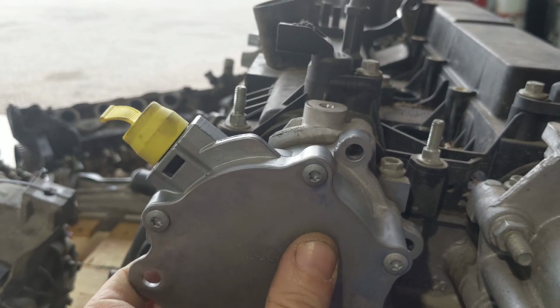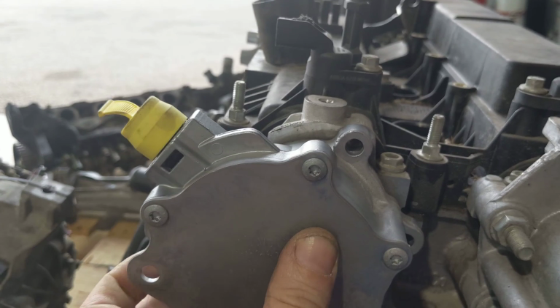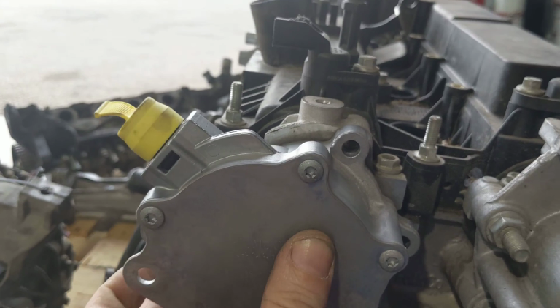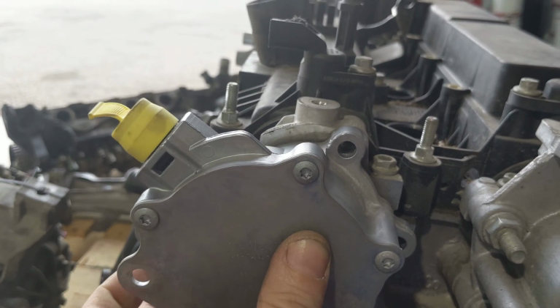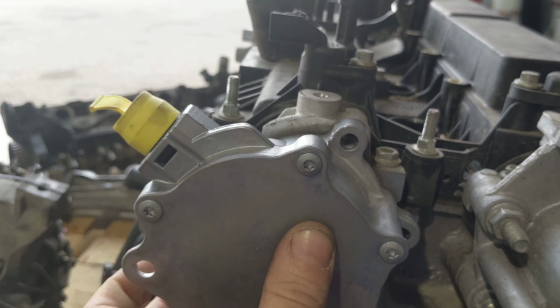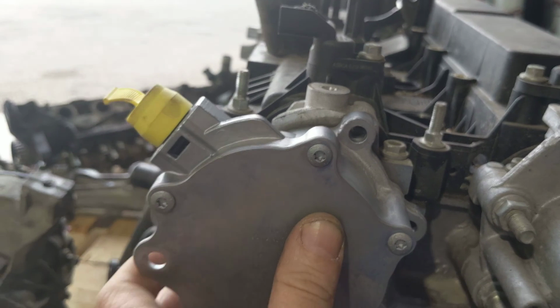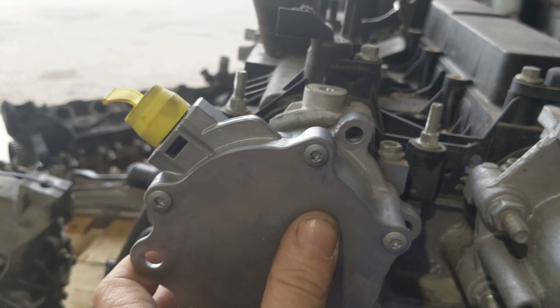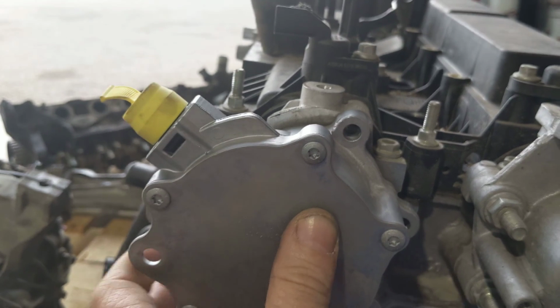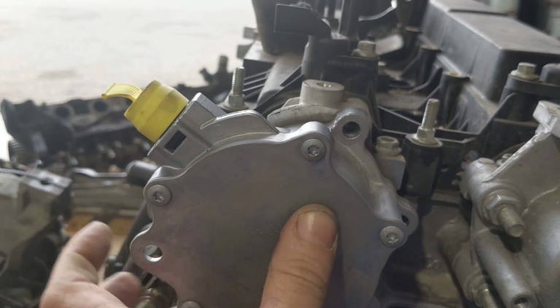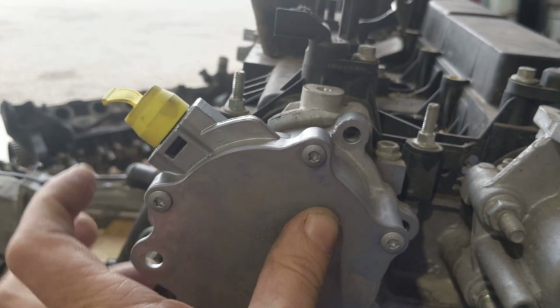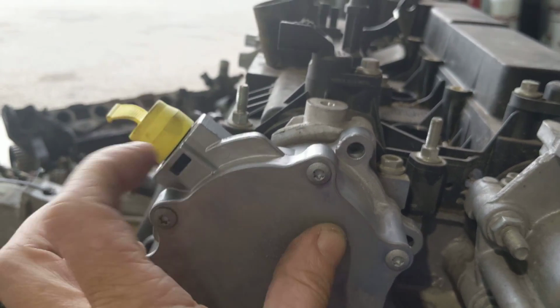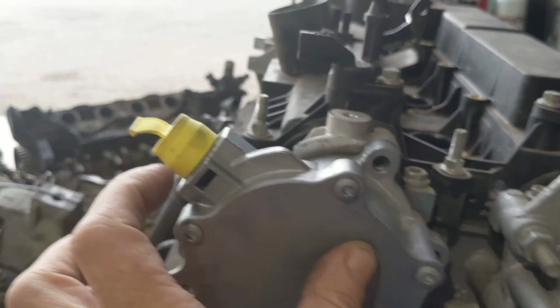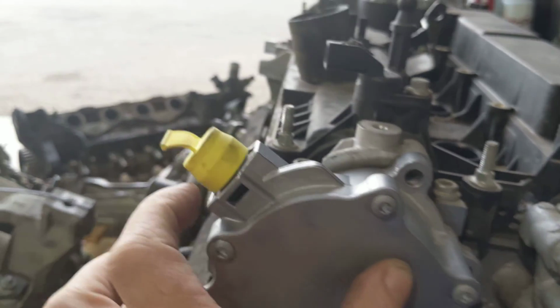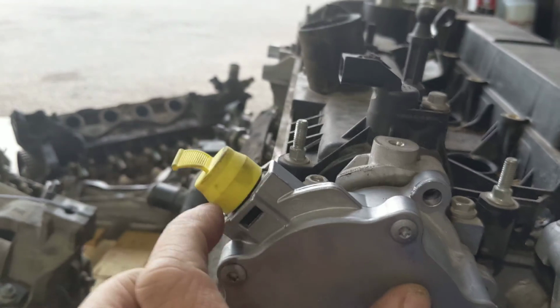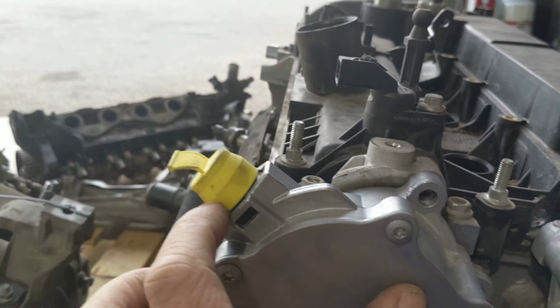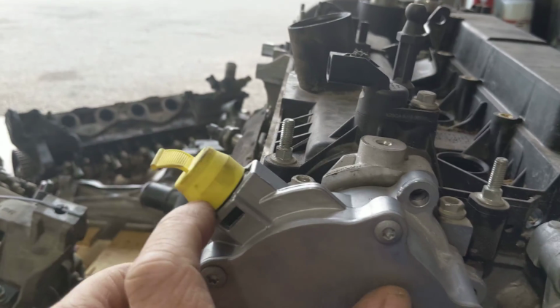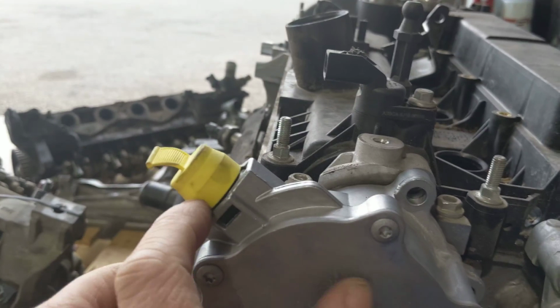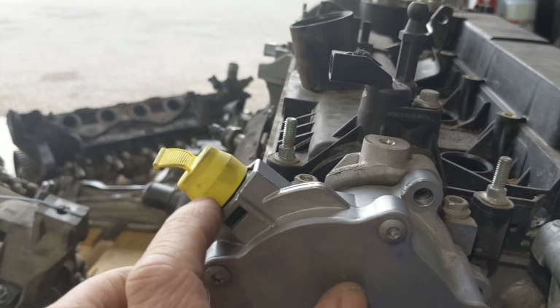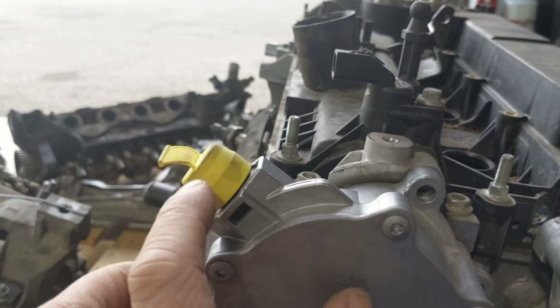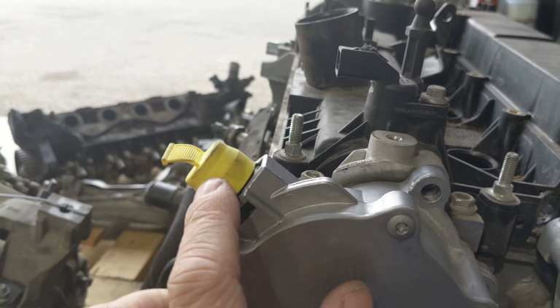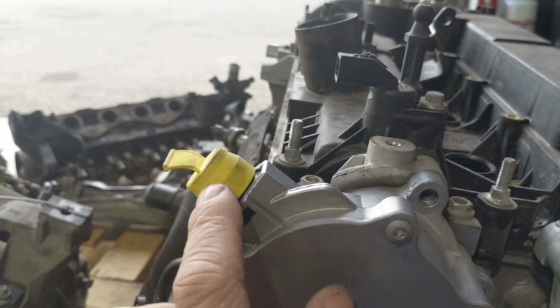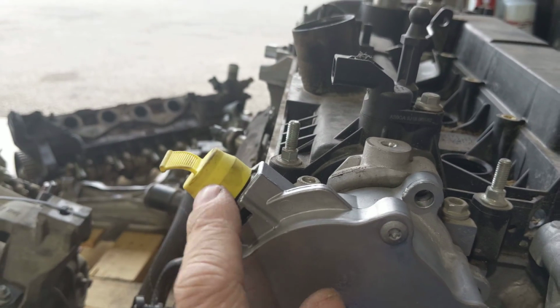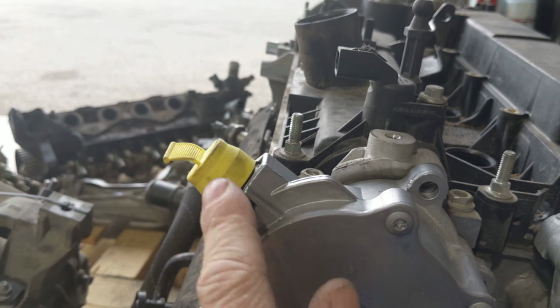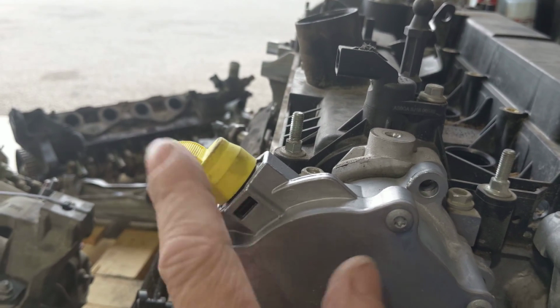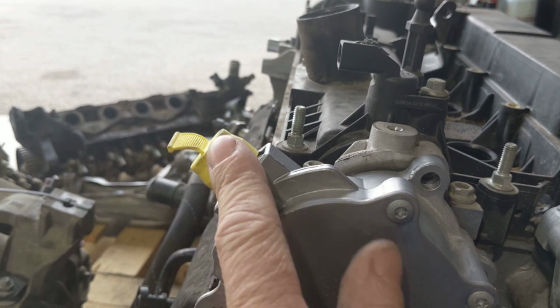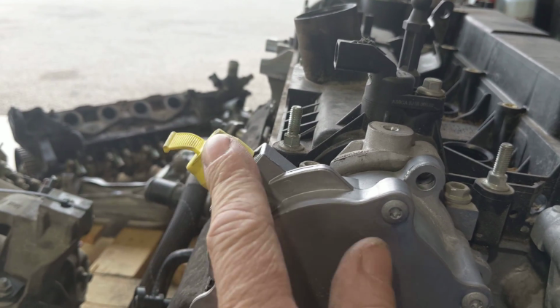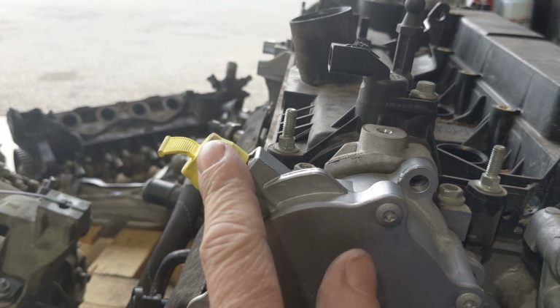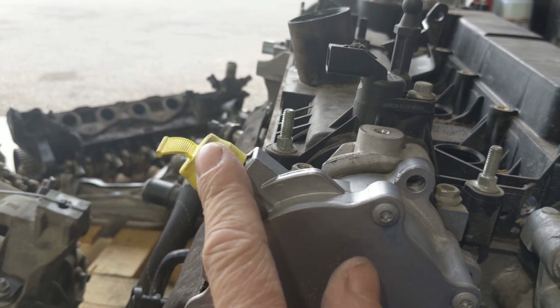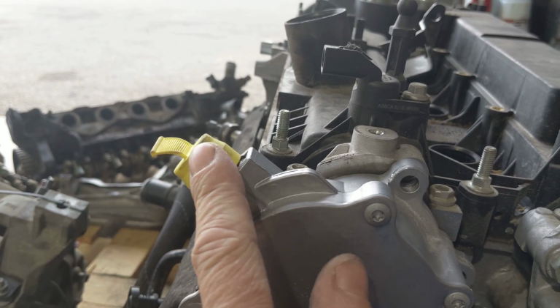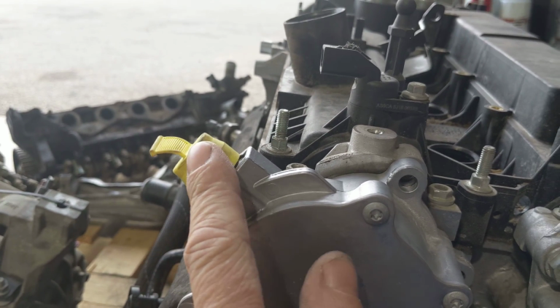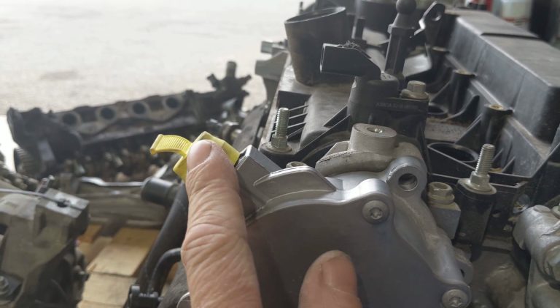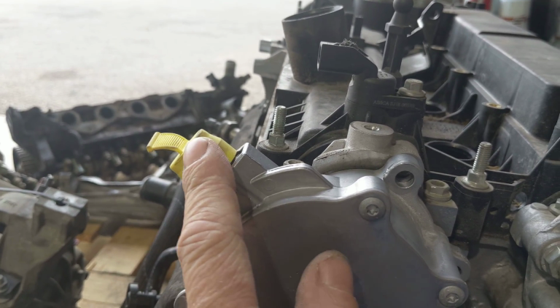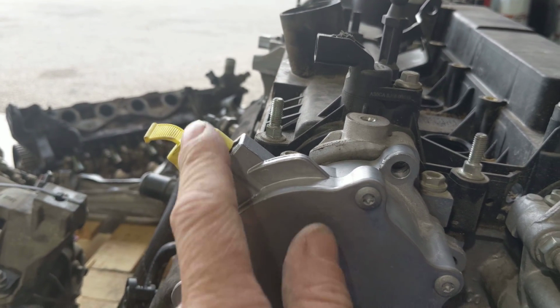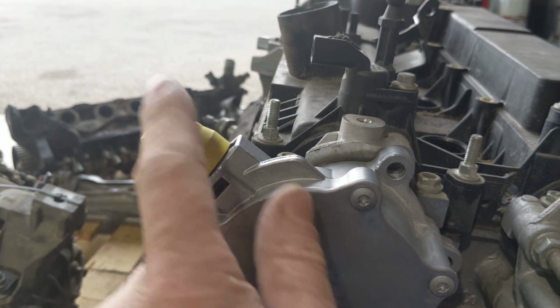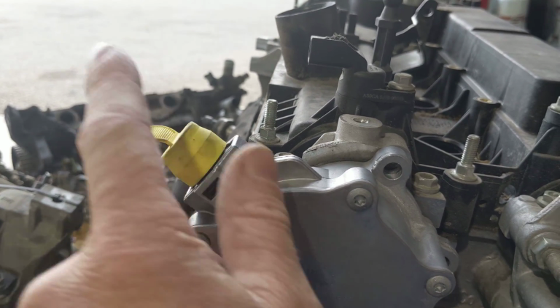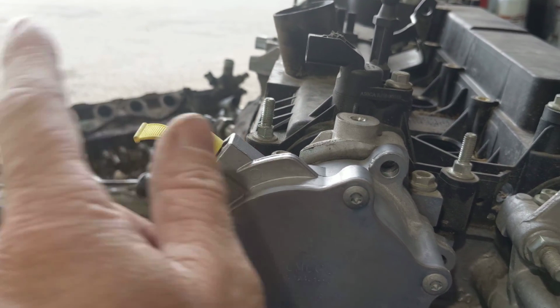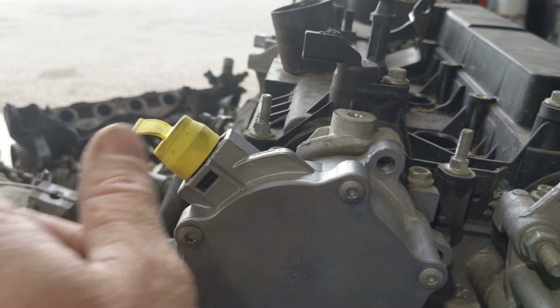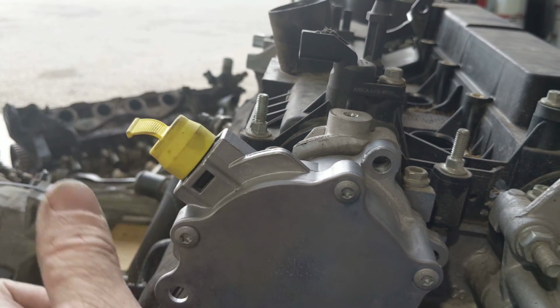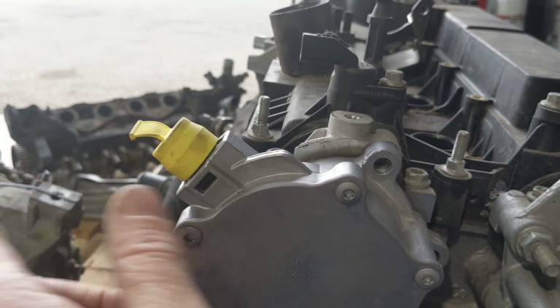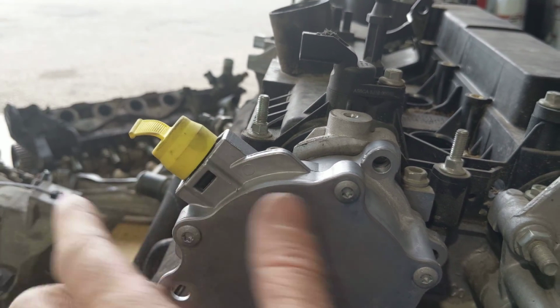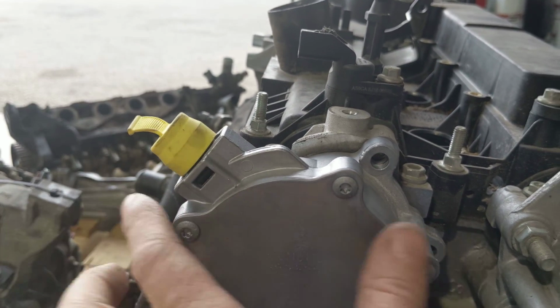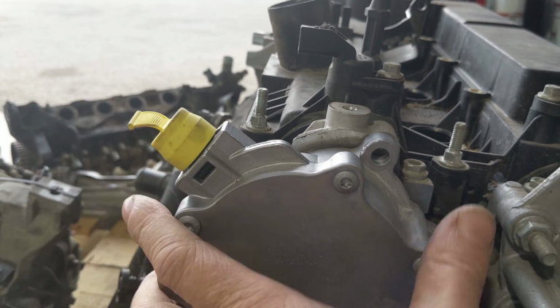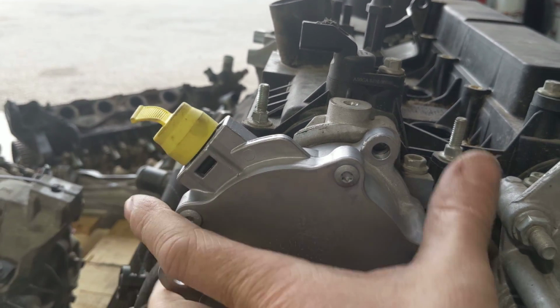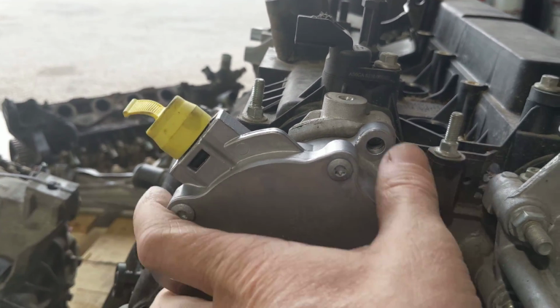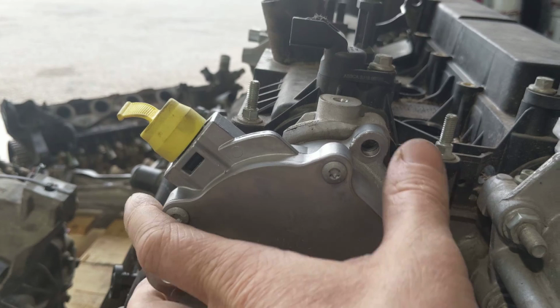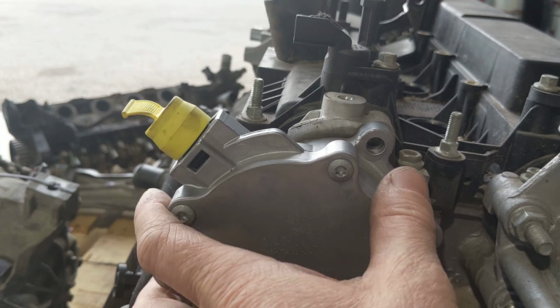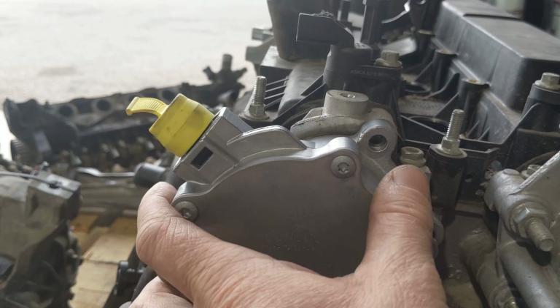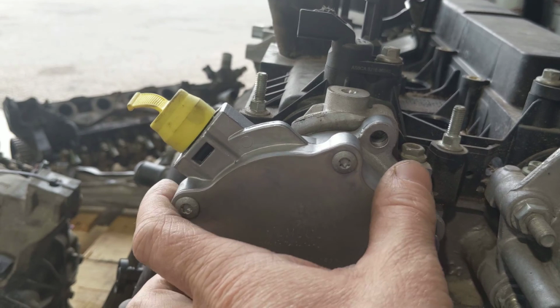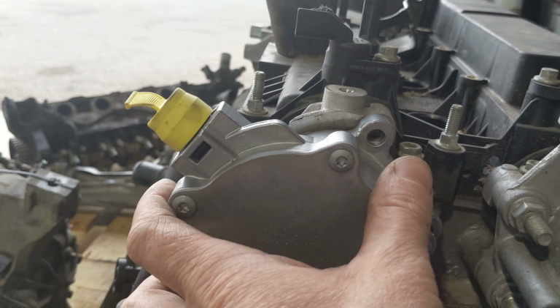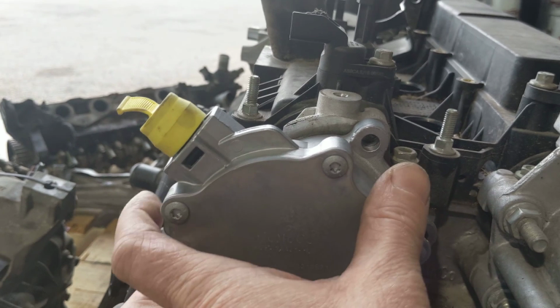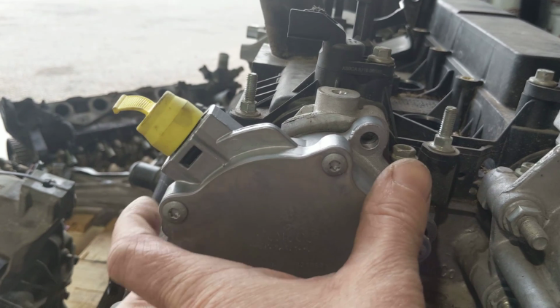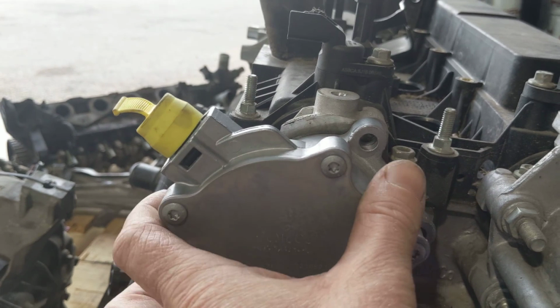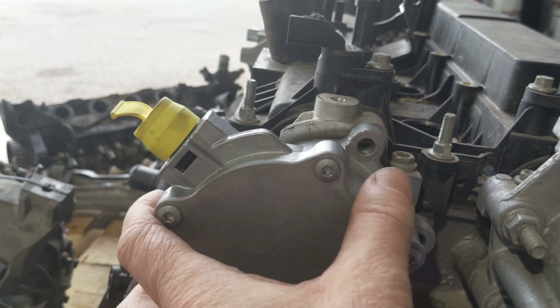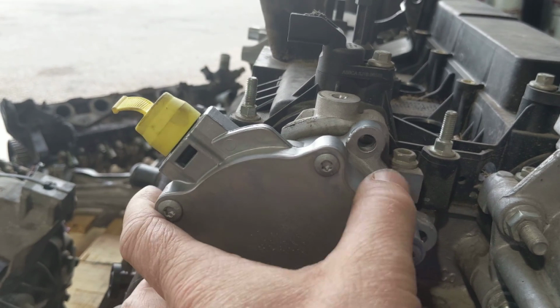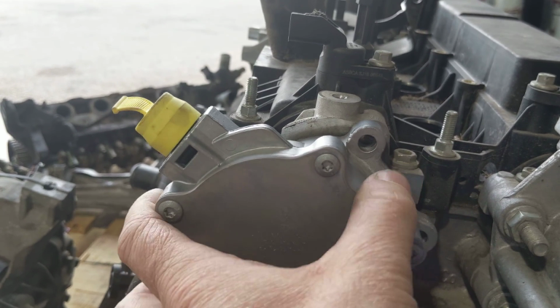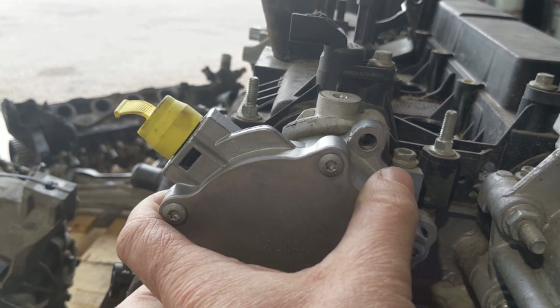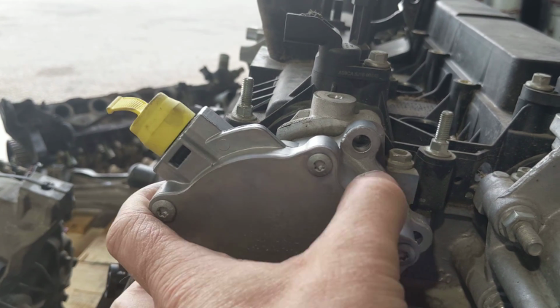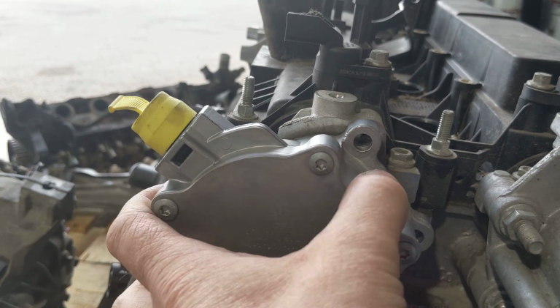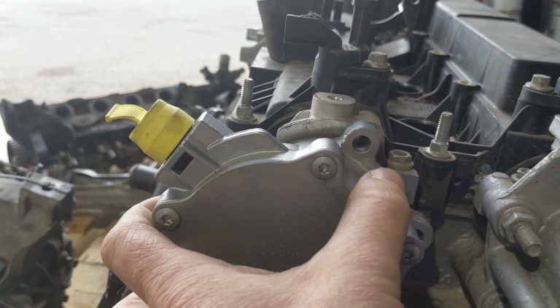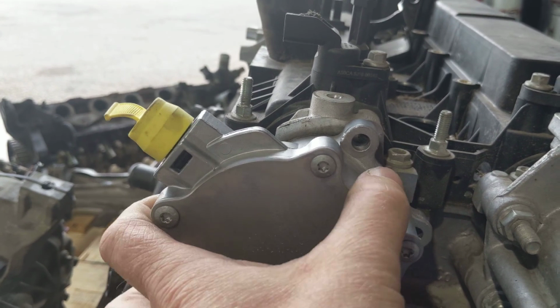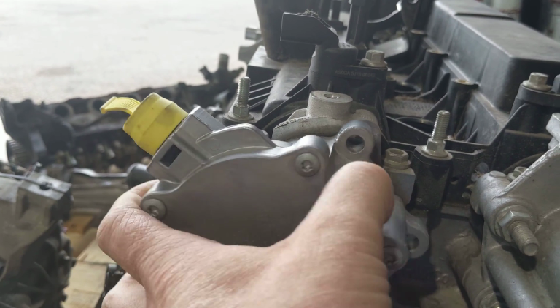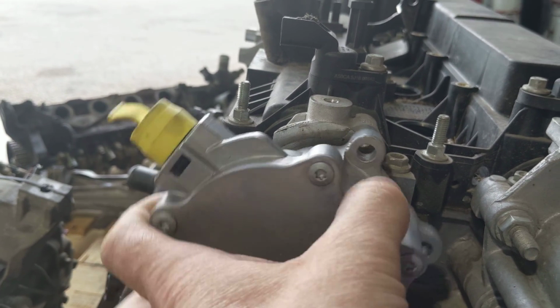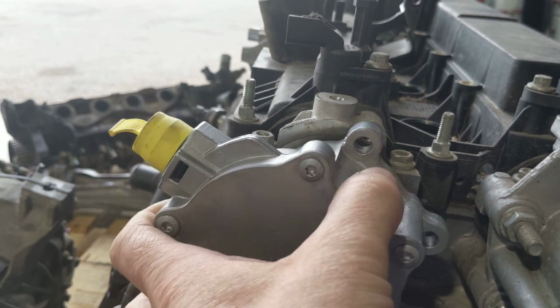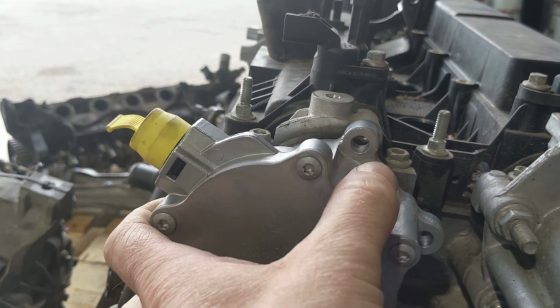It's driven by the camshaft and then it has a vacuum line that comes from here to your brake booster. And we weren't getting any vacuum out of this pump.